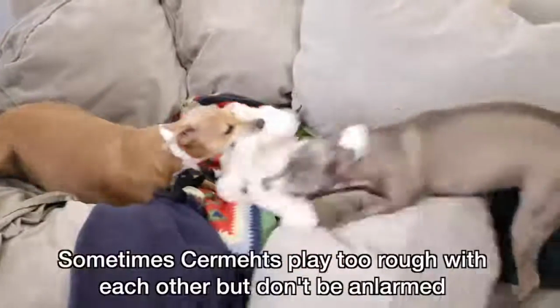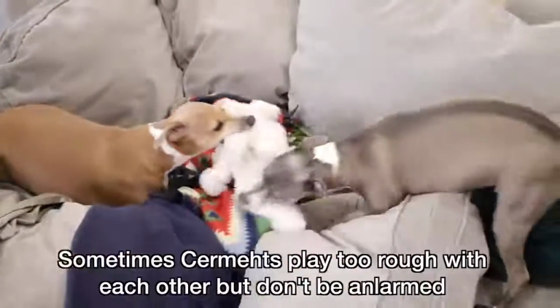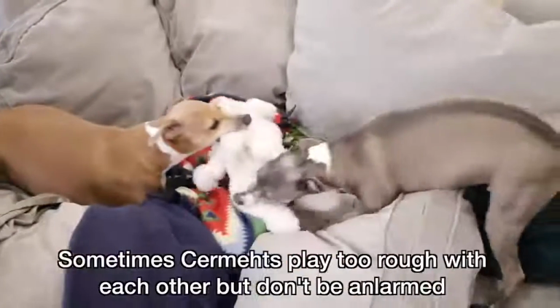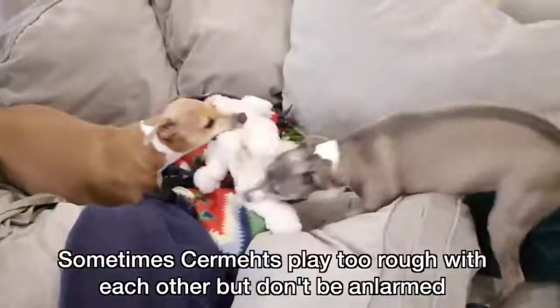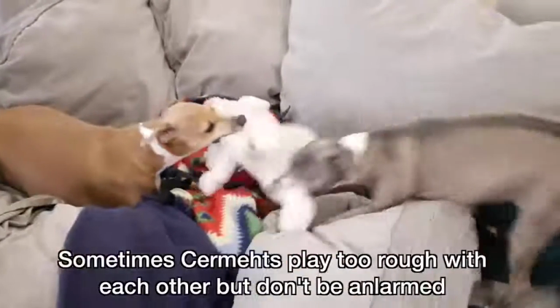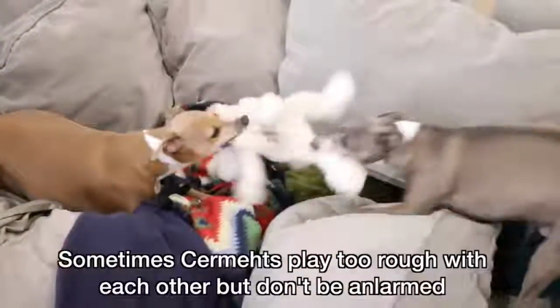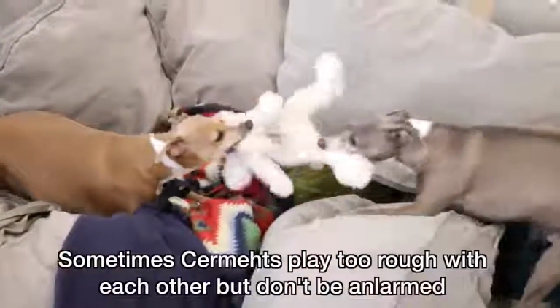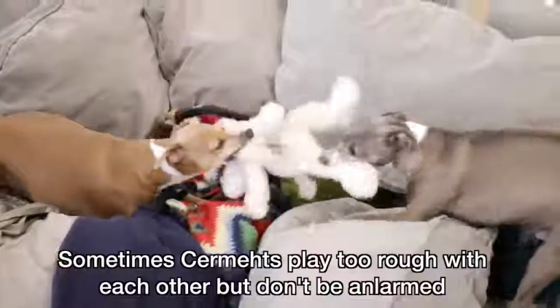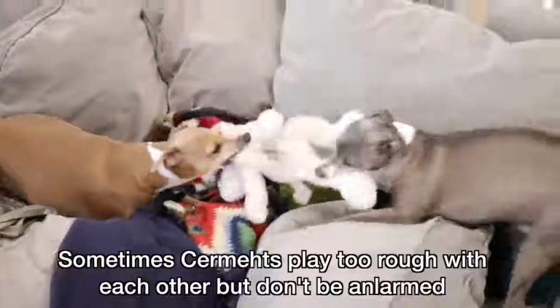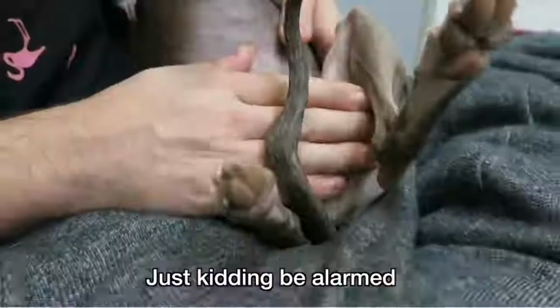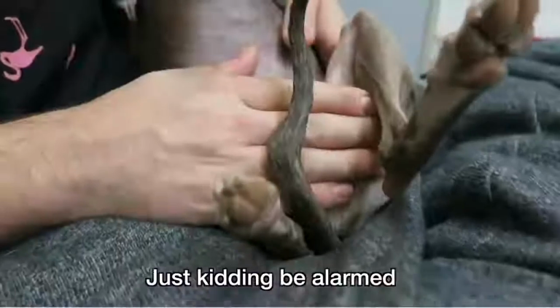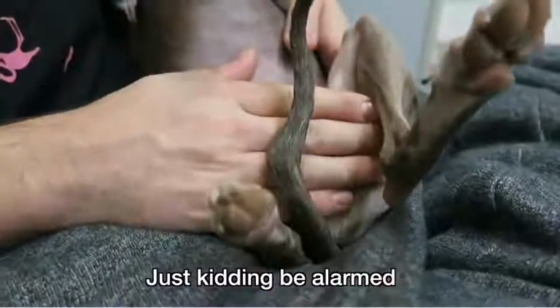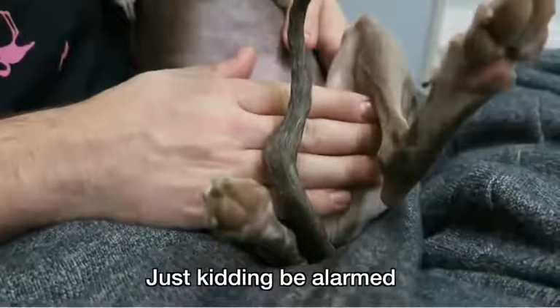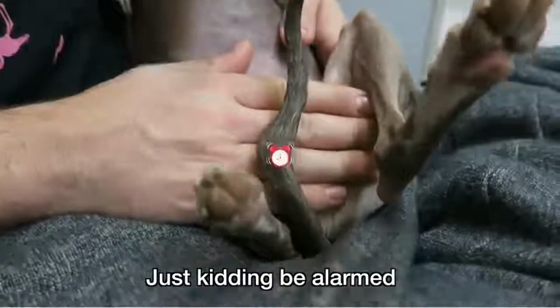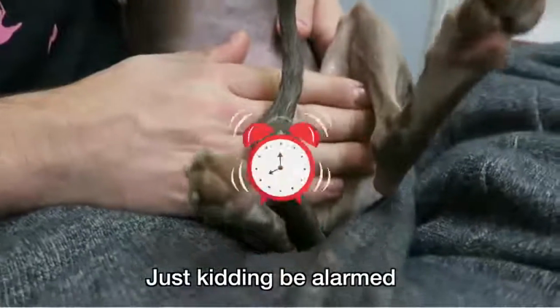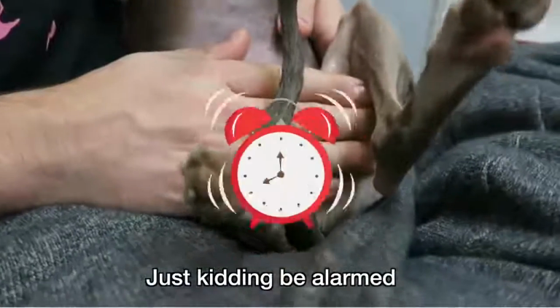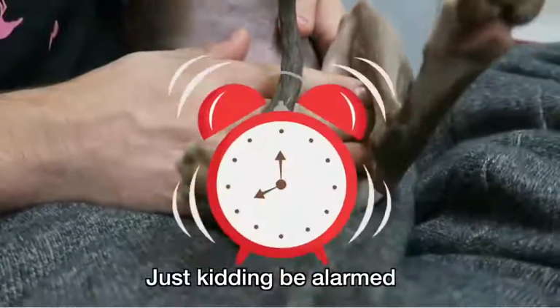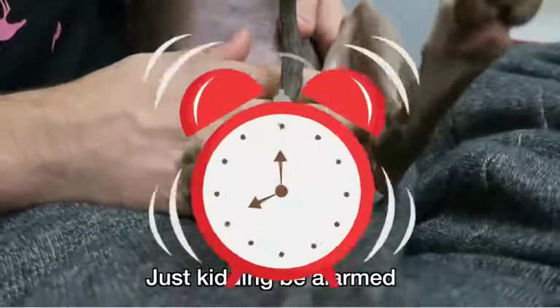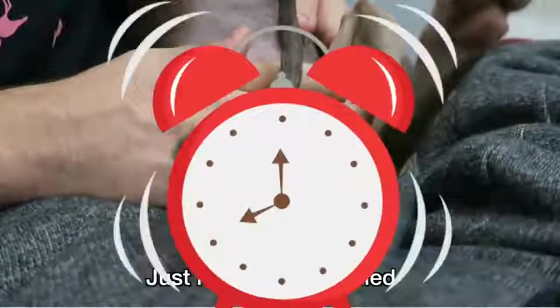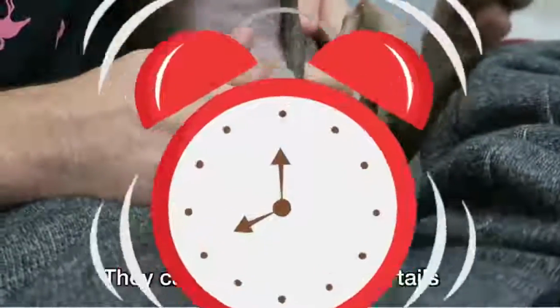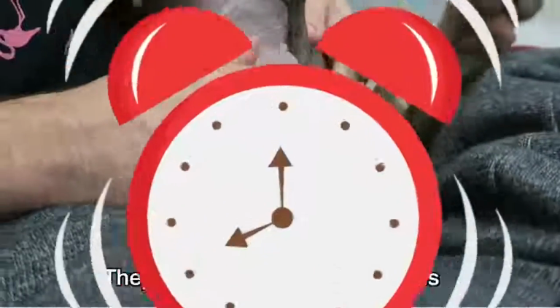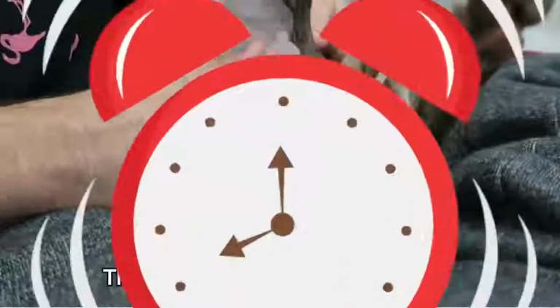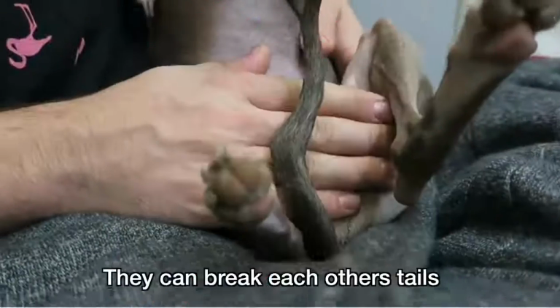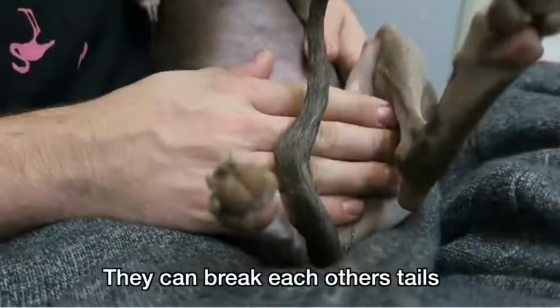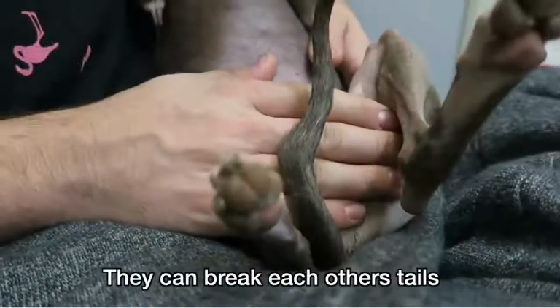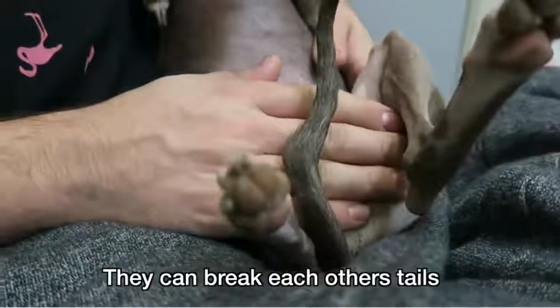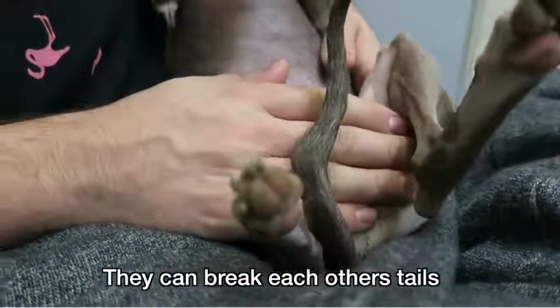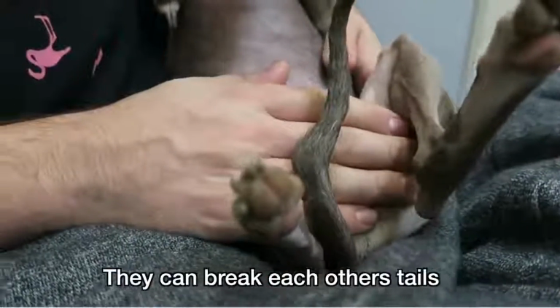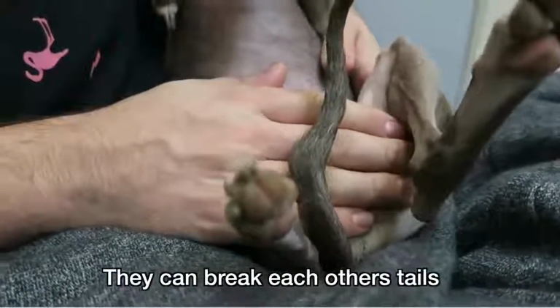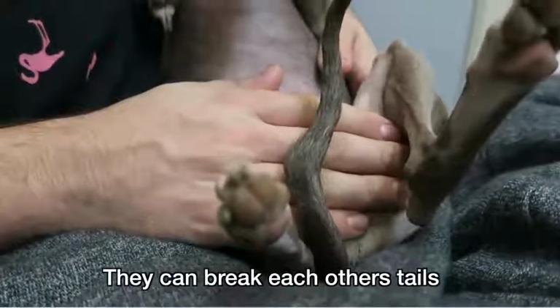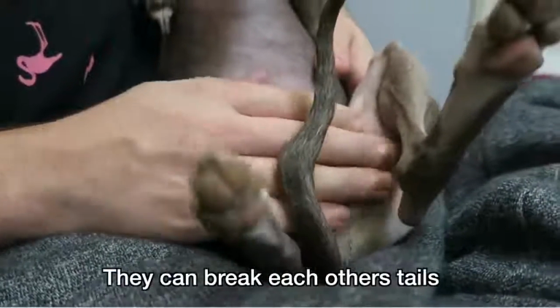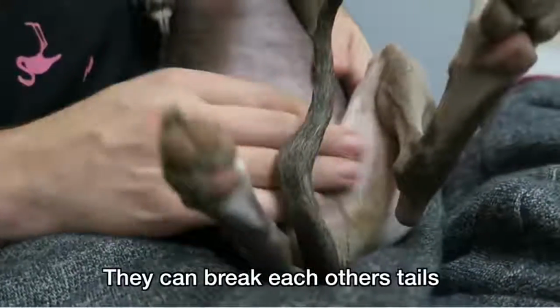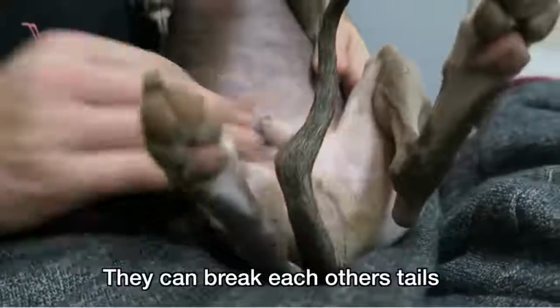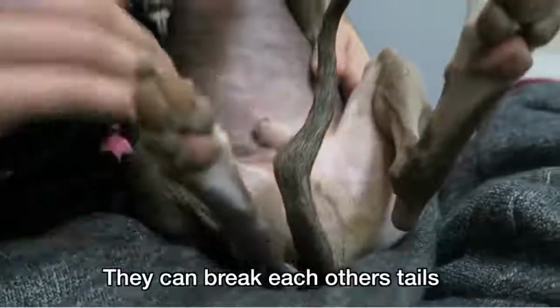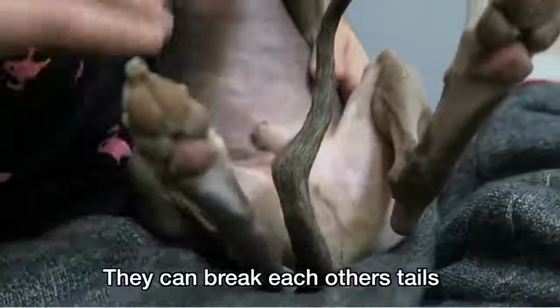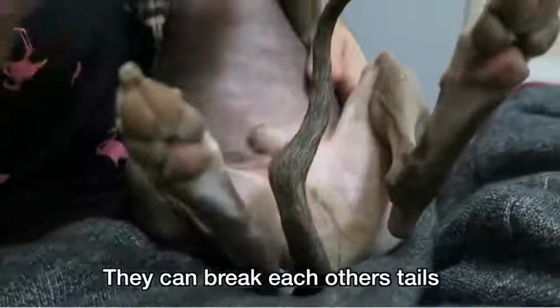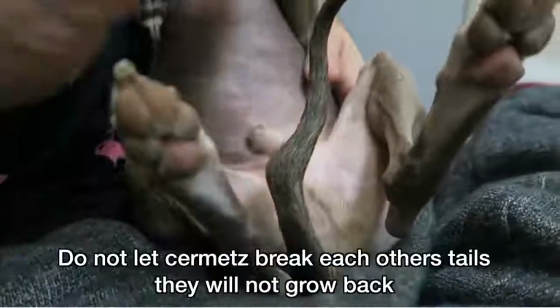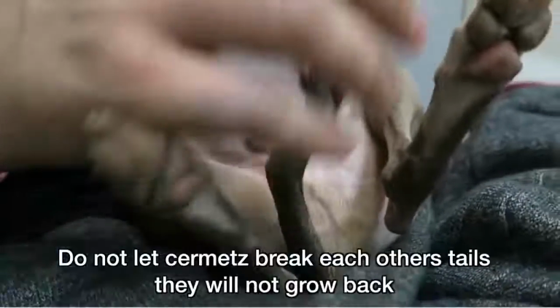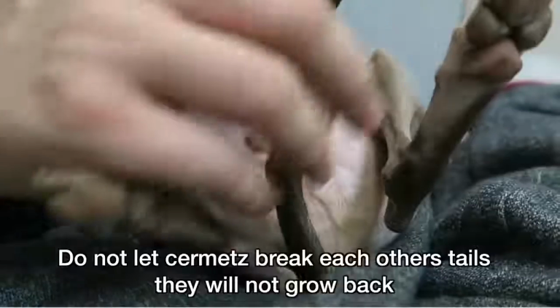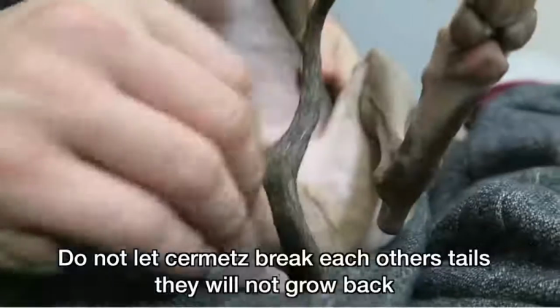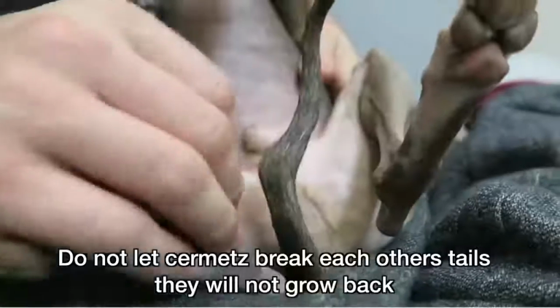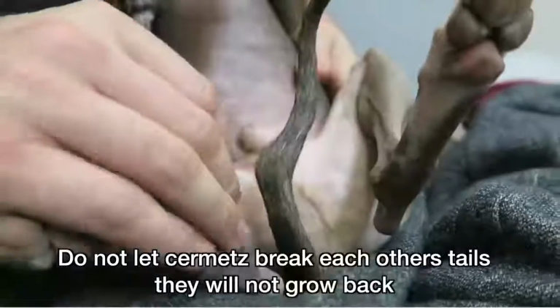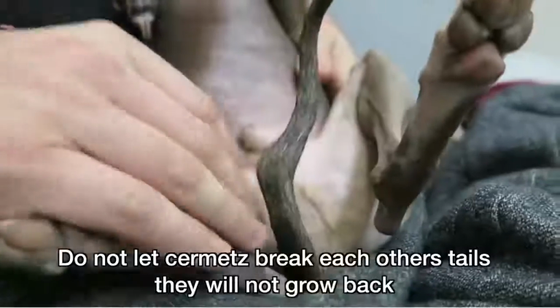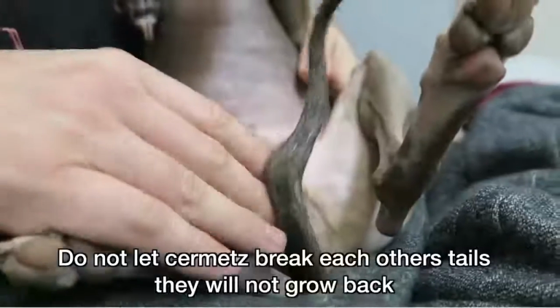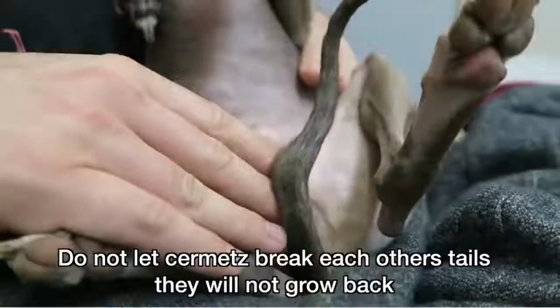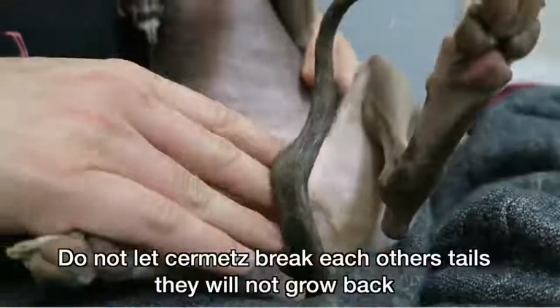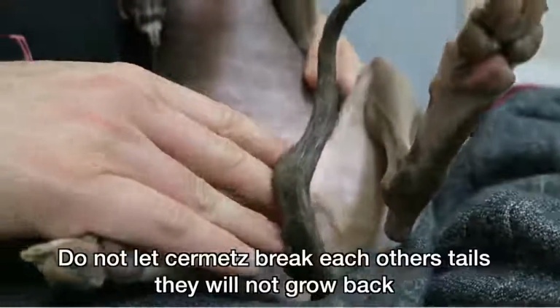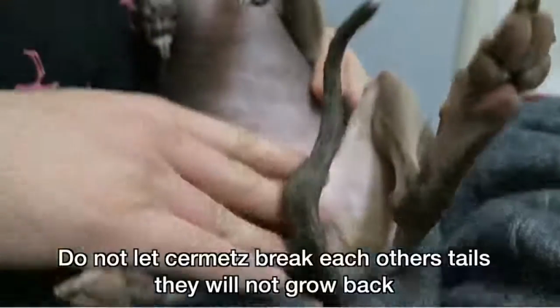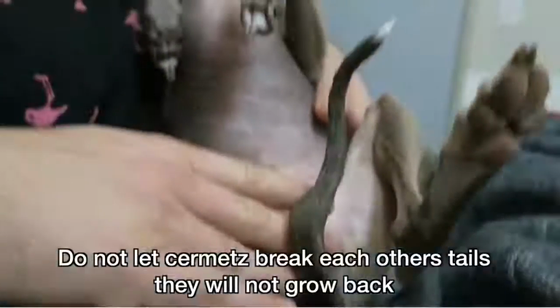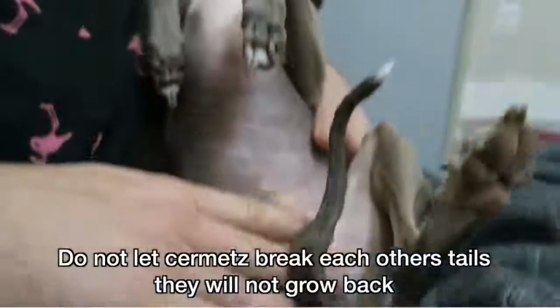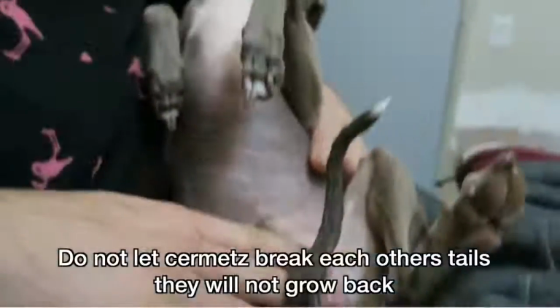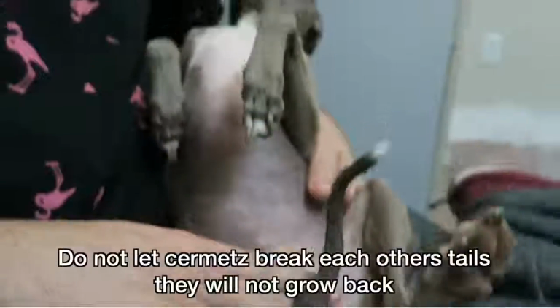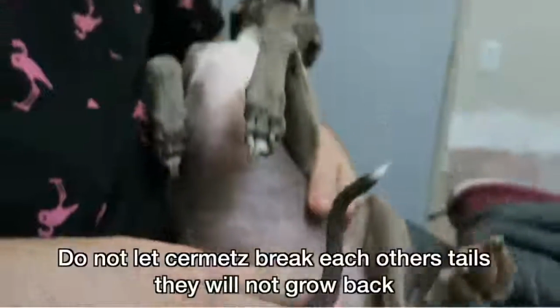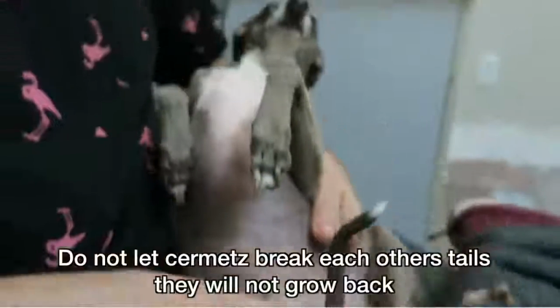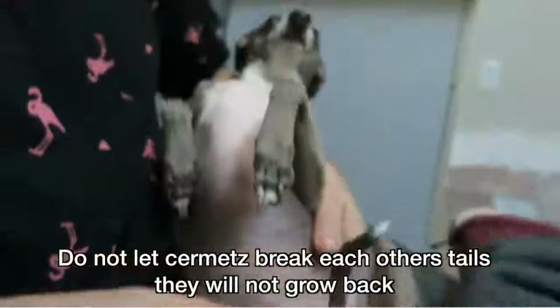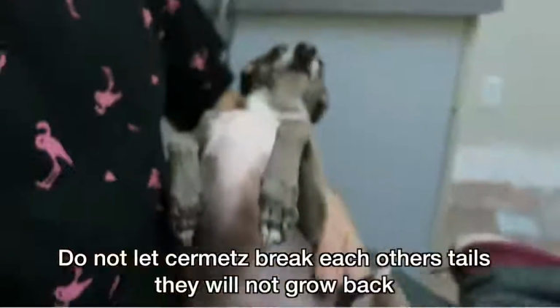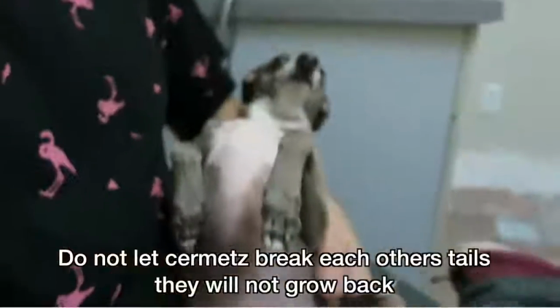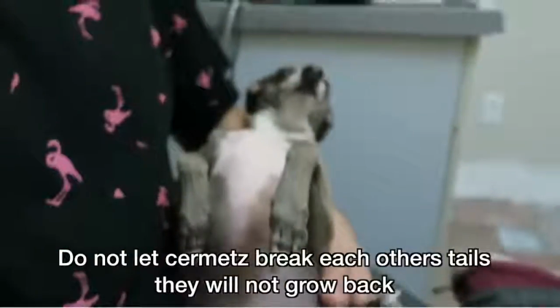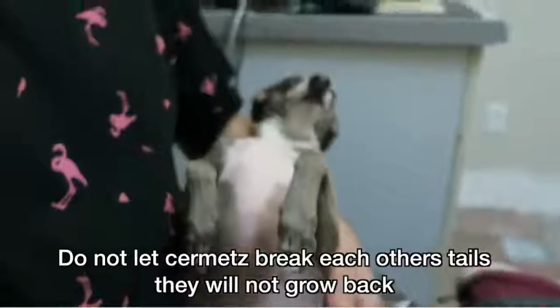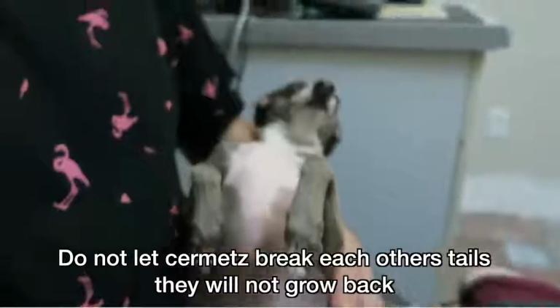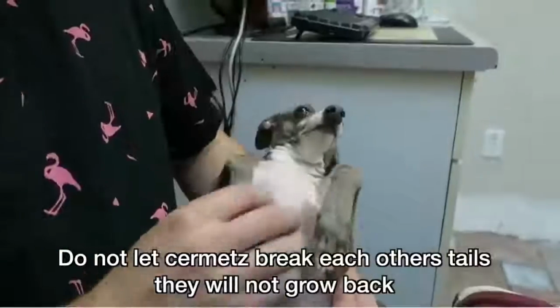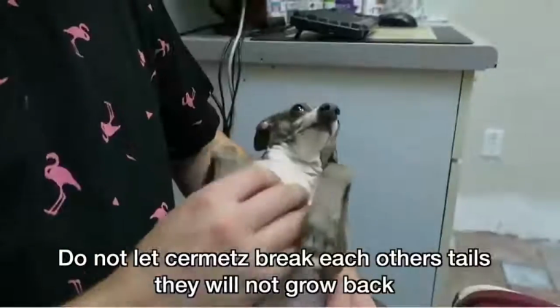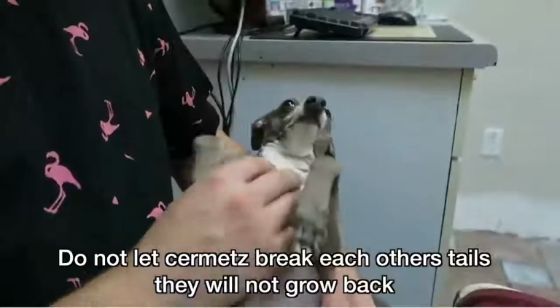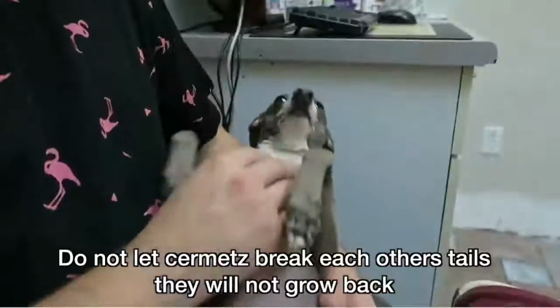Sometimes Sermits play too rough with each other, but don't be alarmed. Just kidding — be alarmed. They can break each other's tails. Do not let Sermits break each other's tails. They will not grow back.